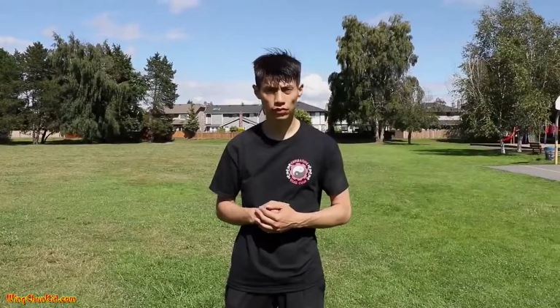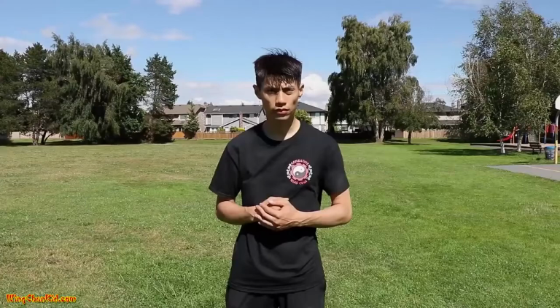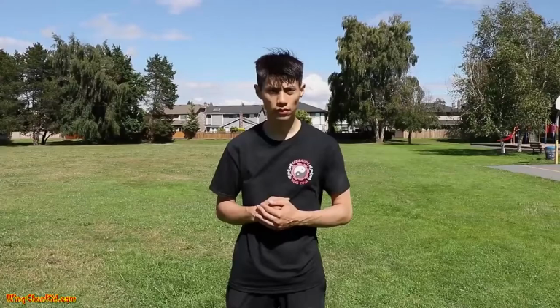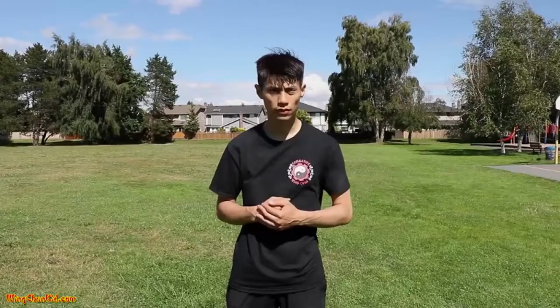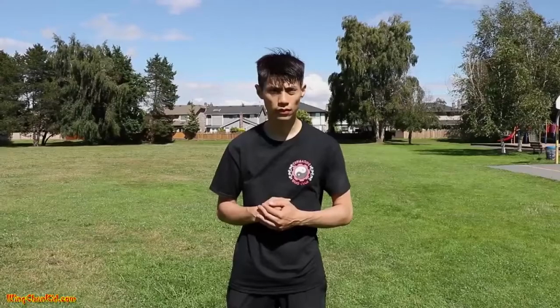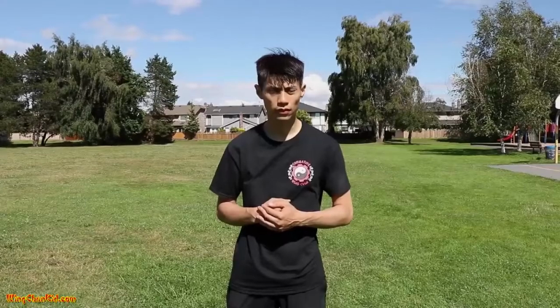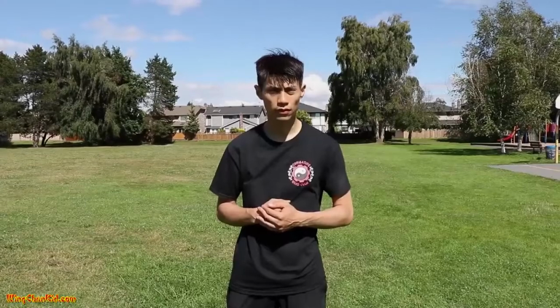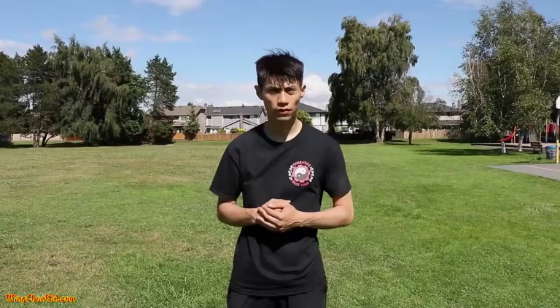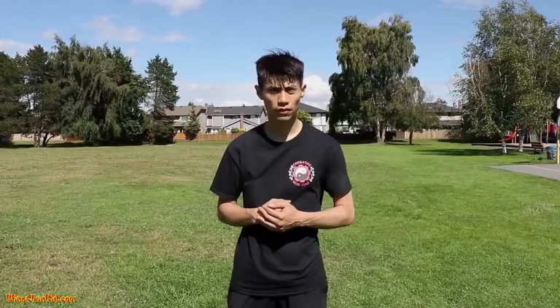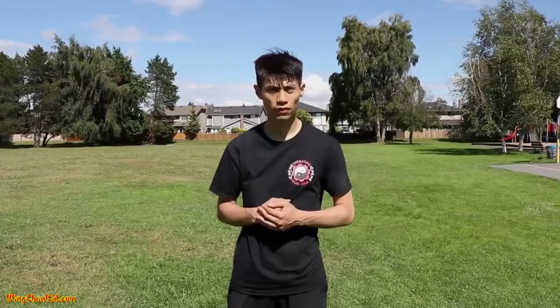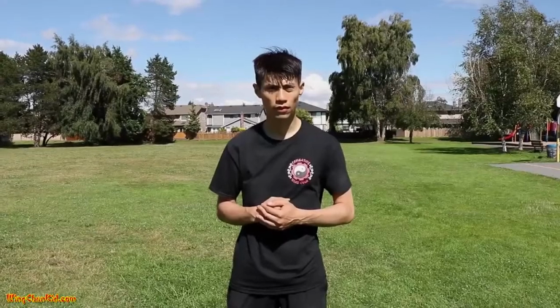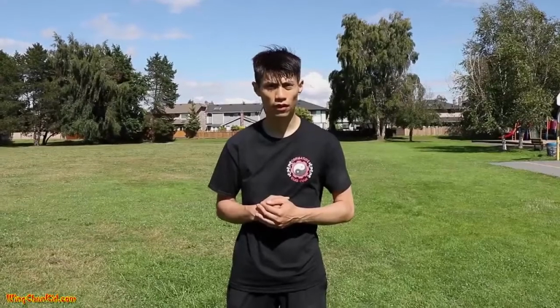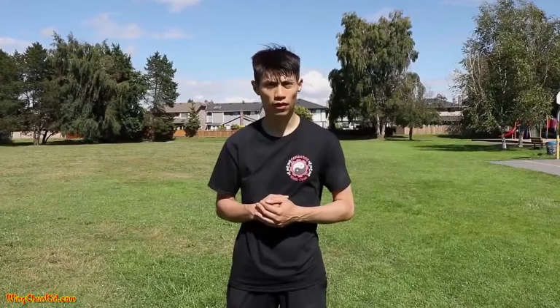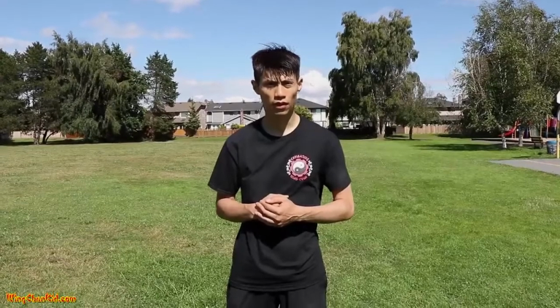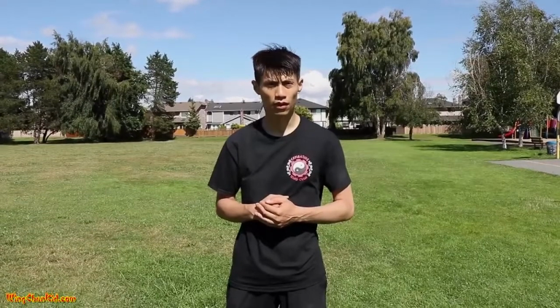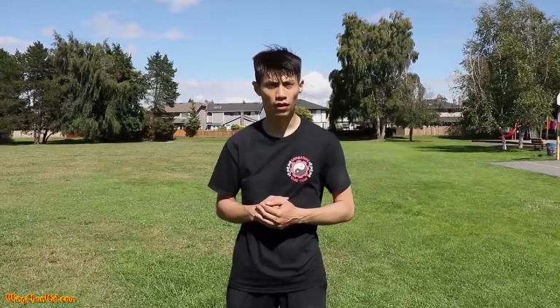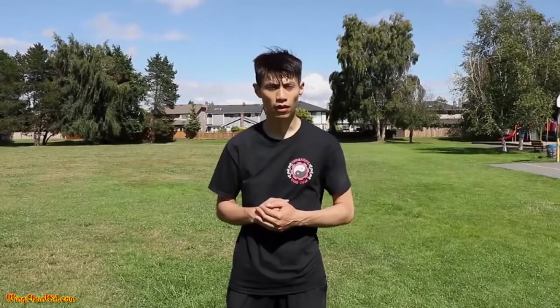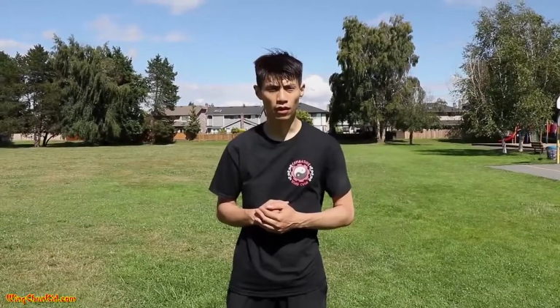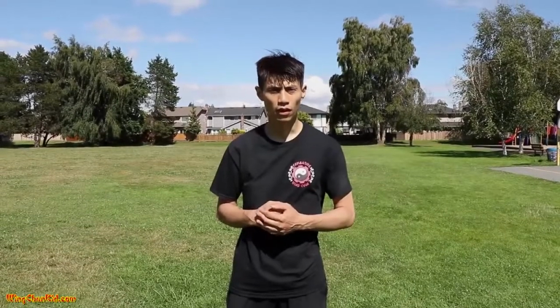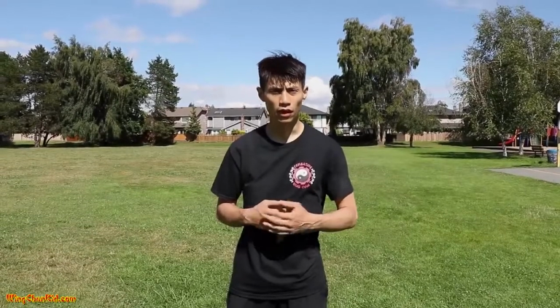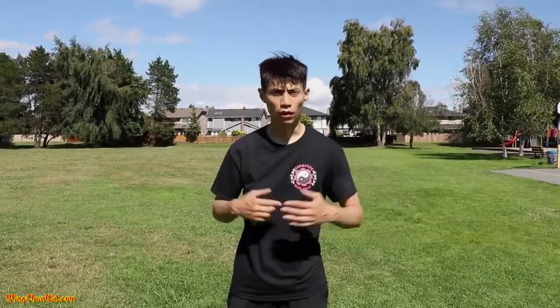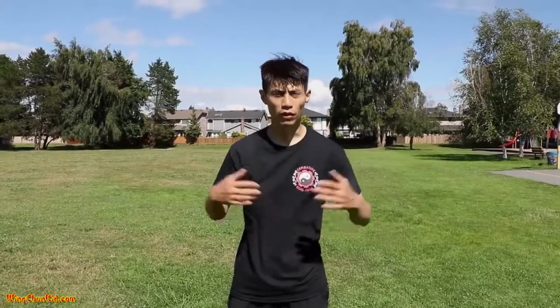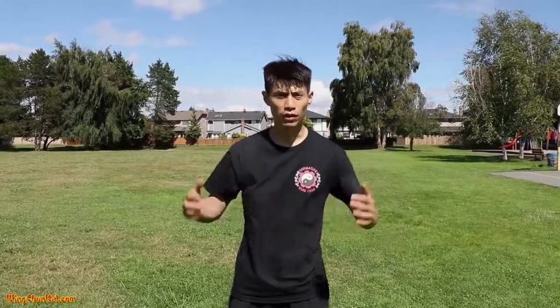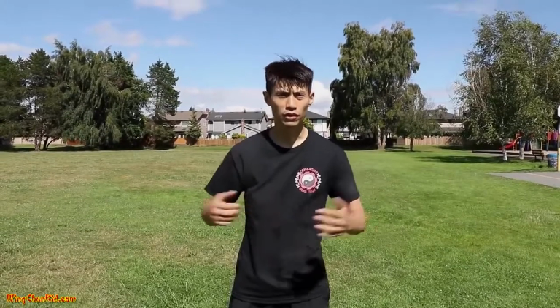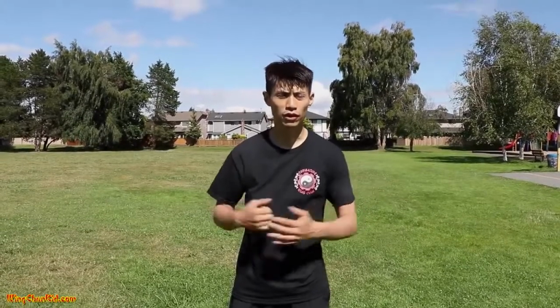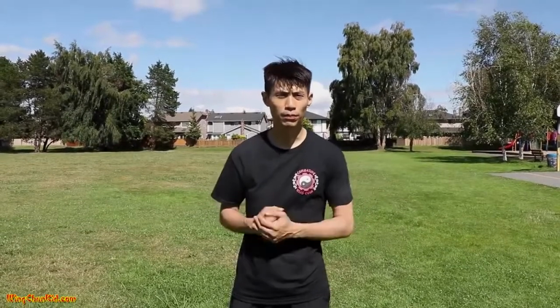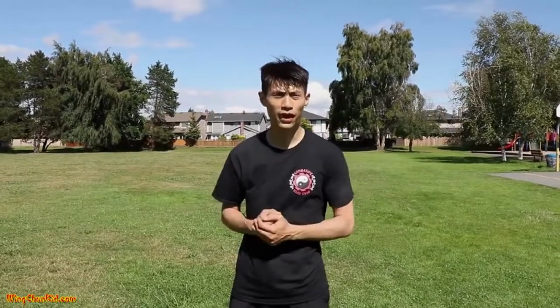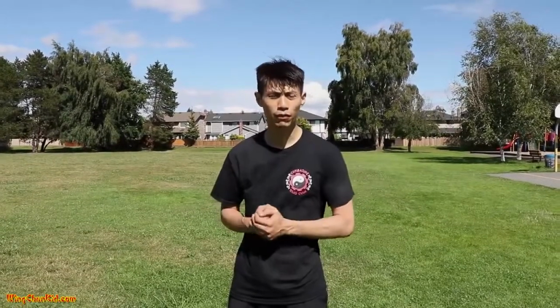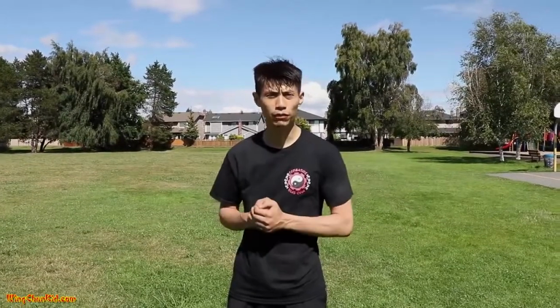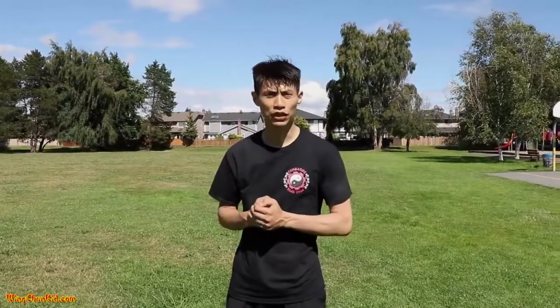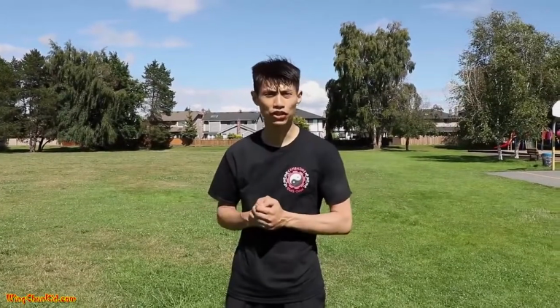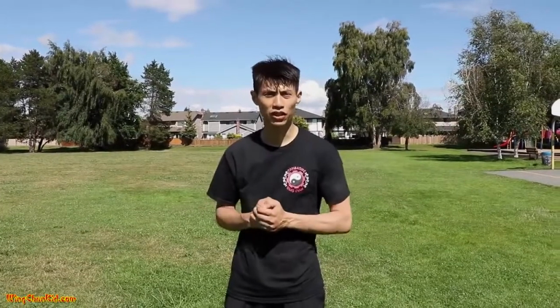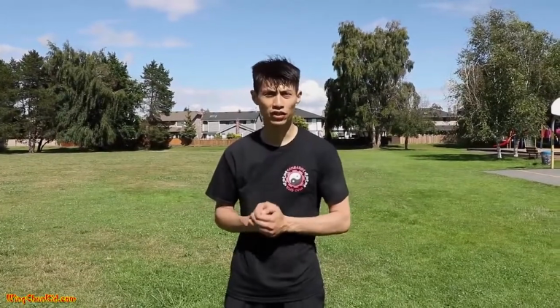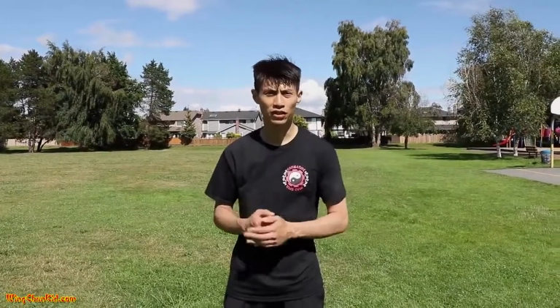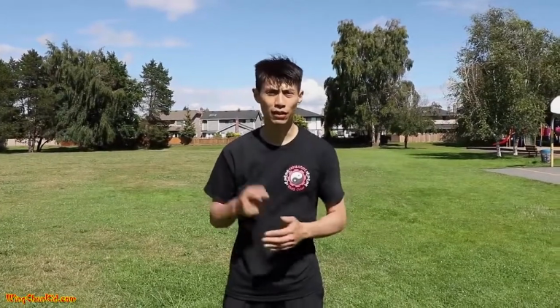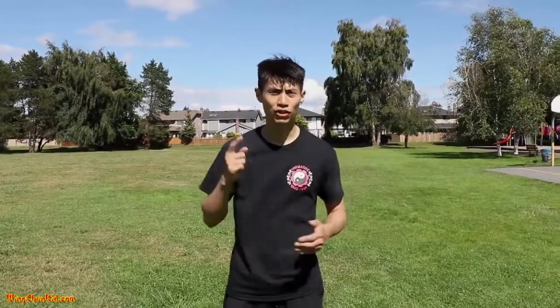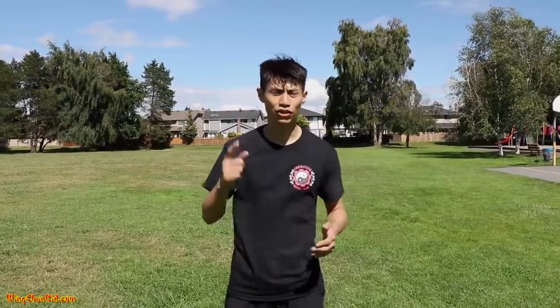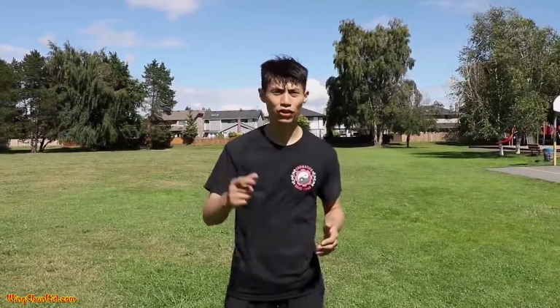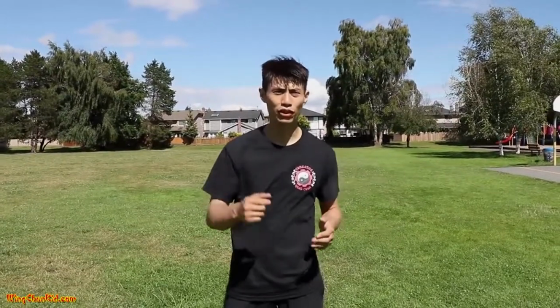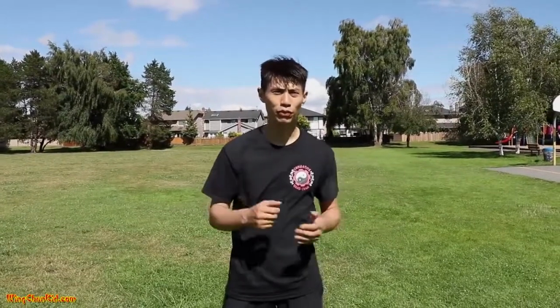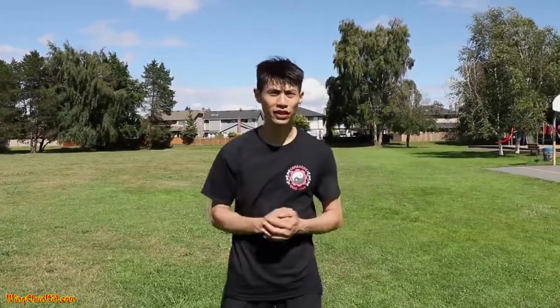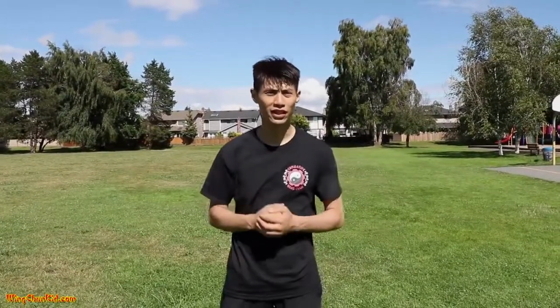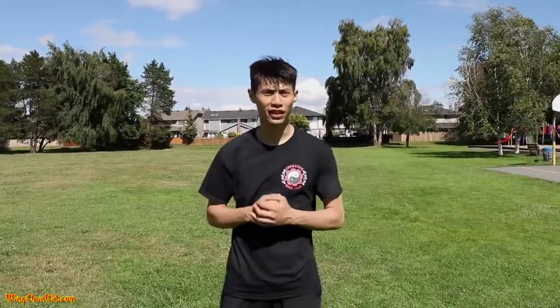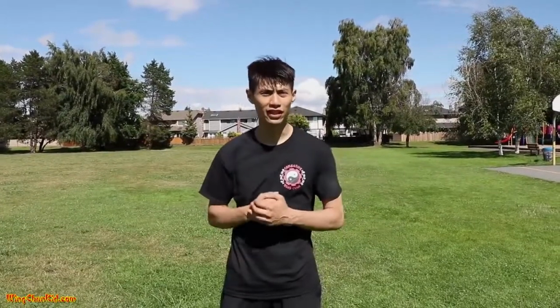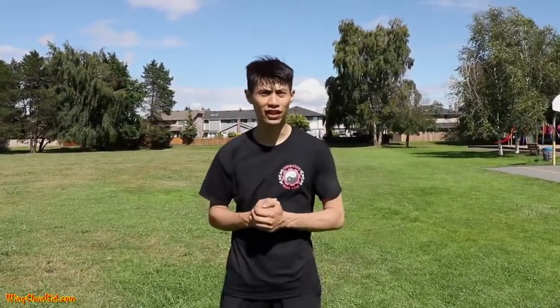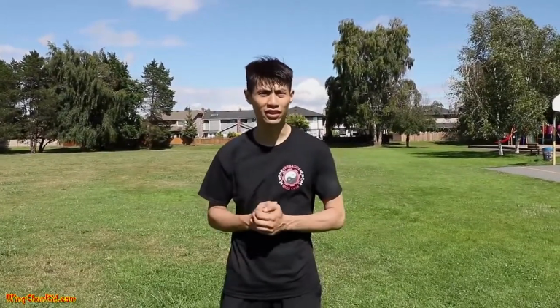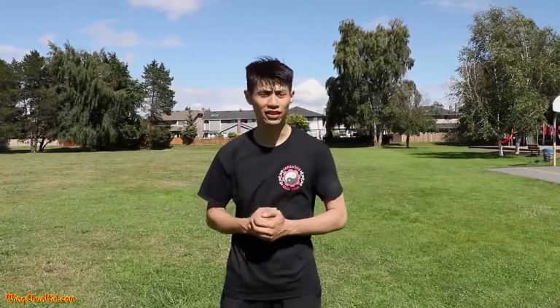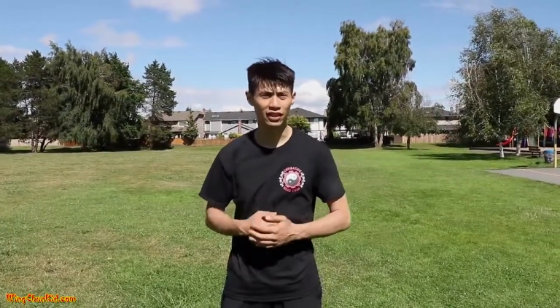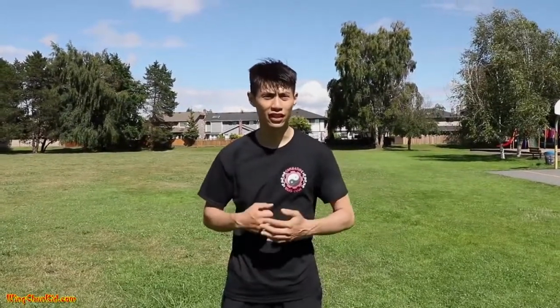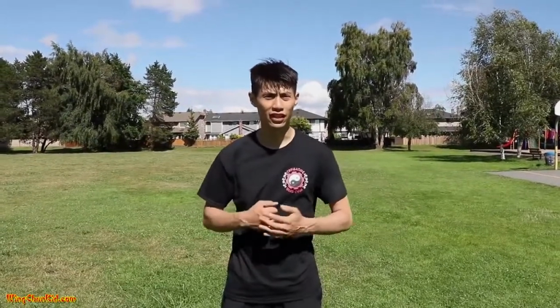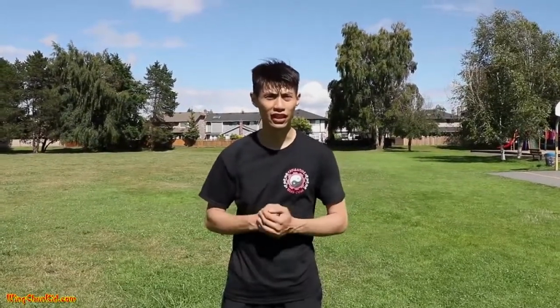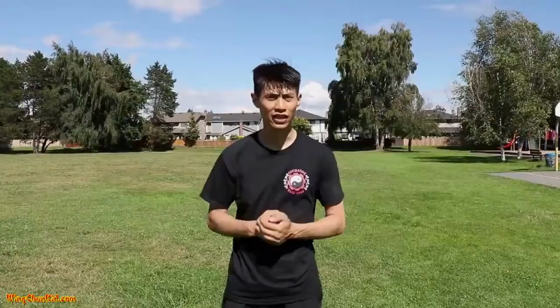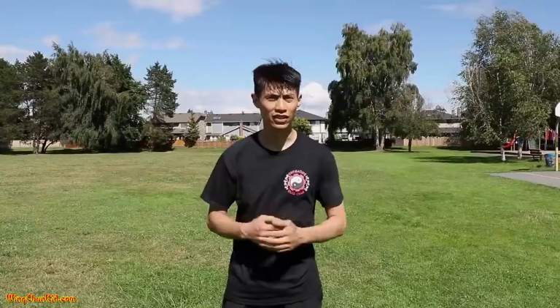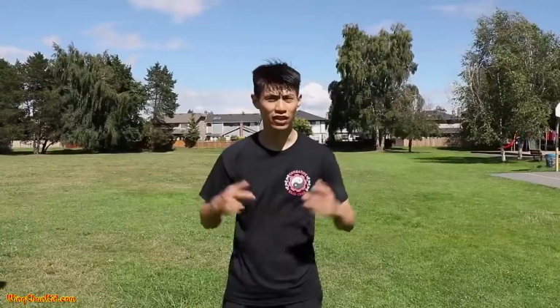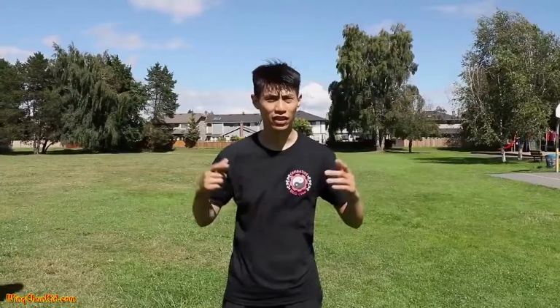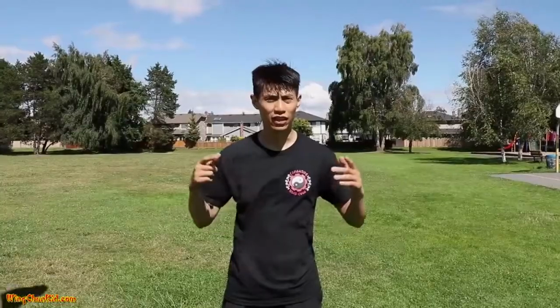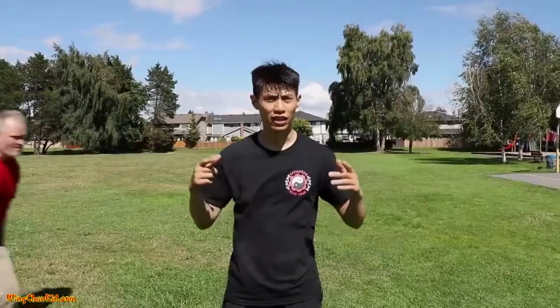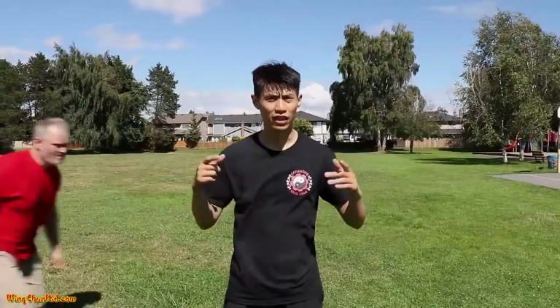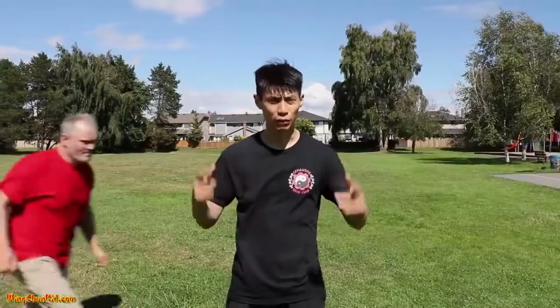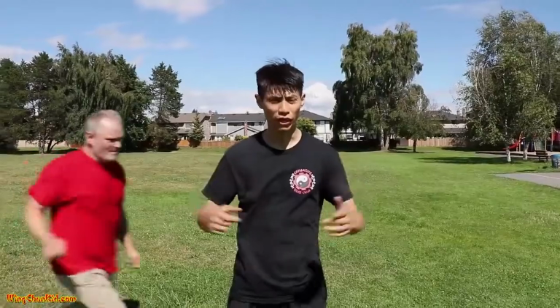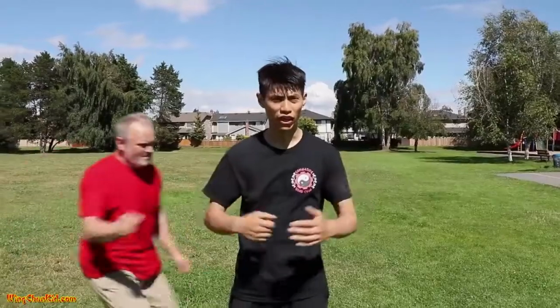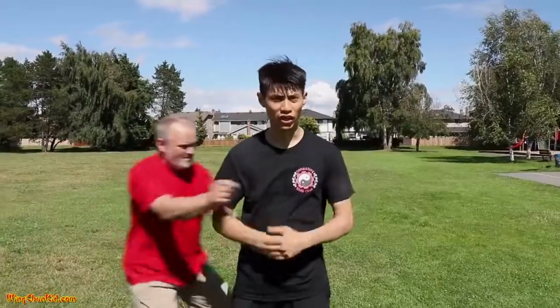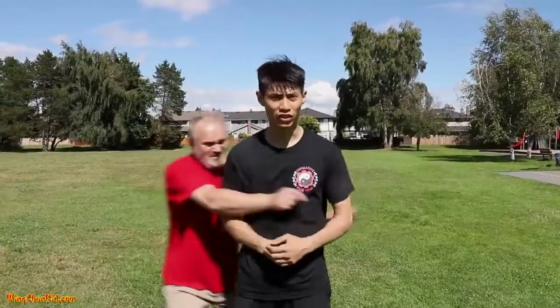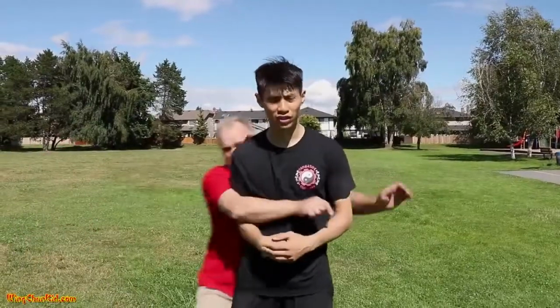Welcome to Combative Wing Chun. Today I'm going to show you three techniques against bear hugs.